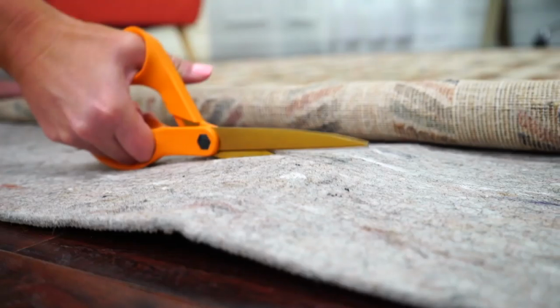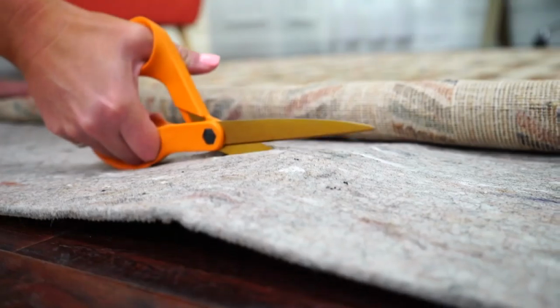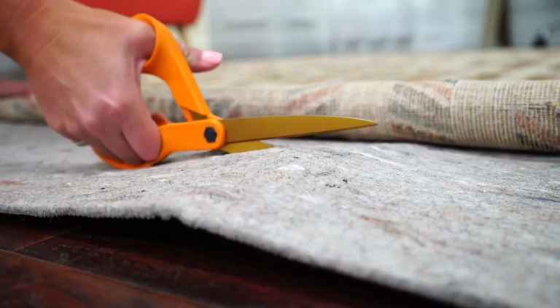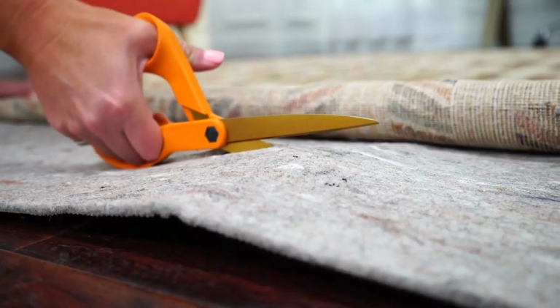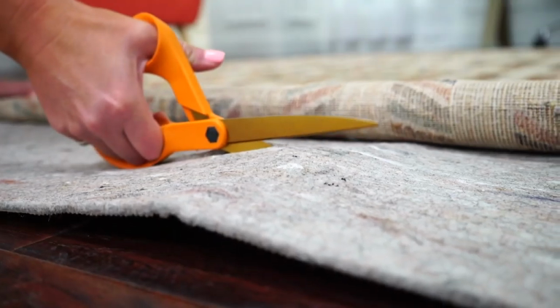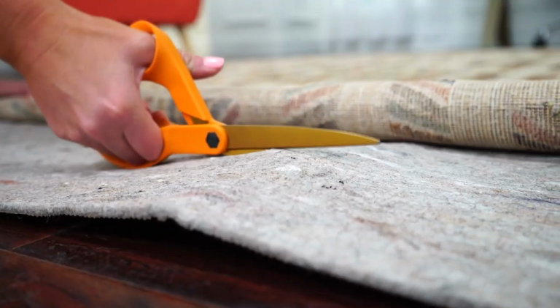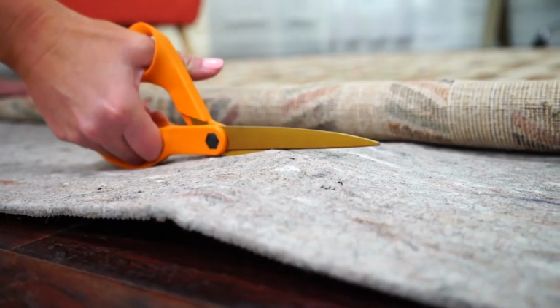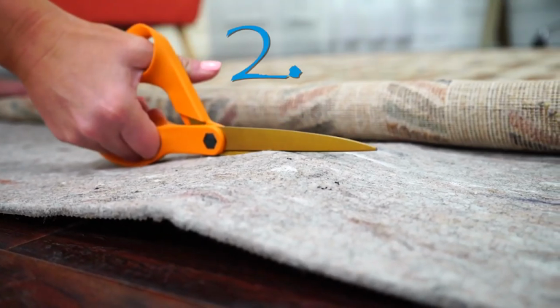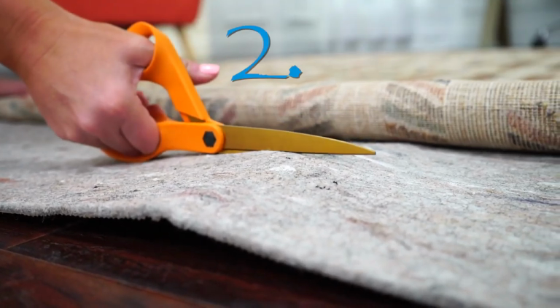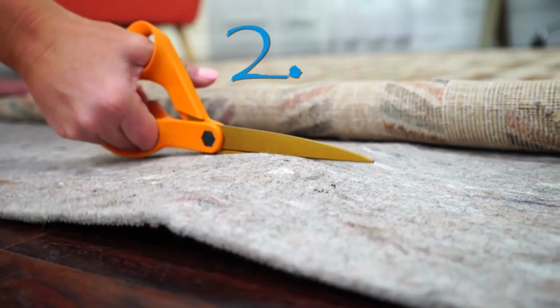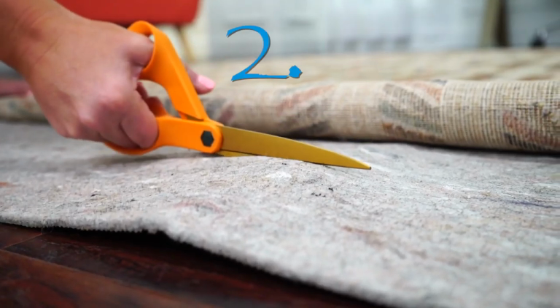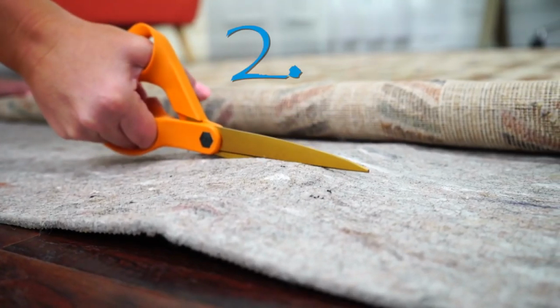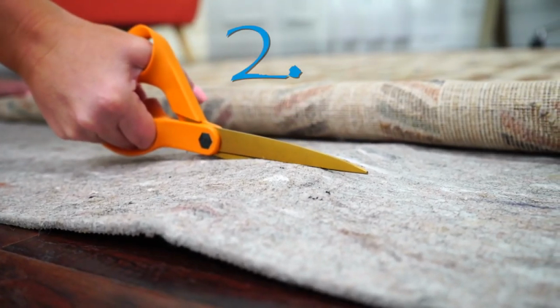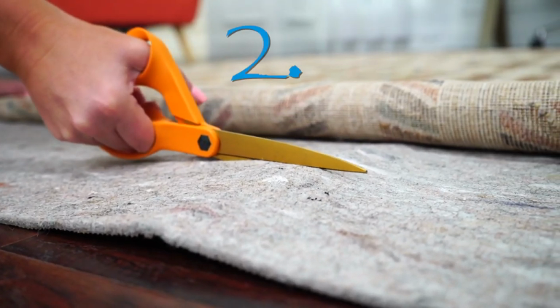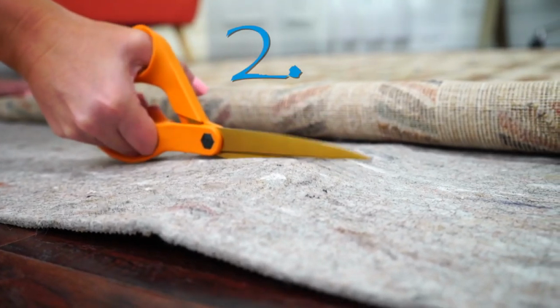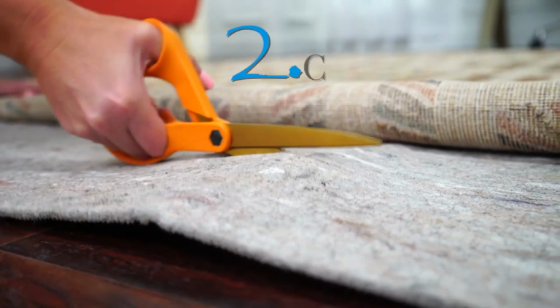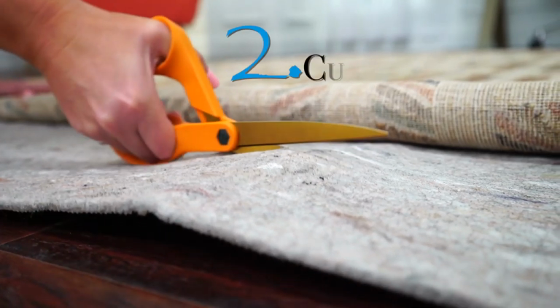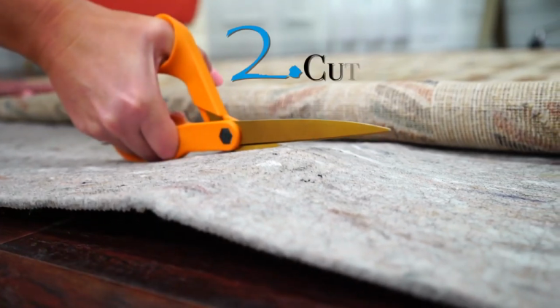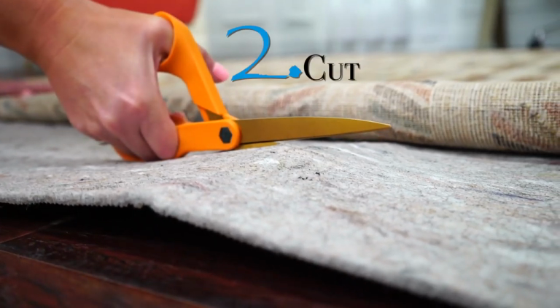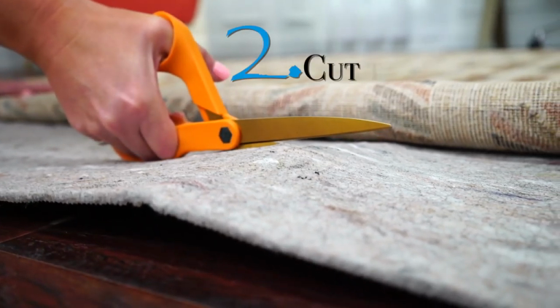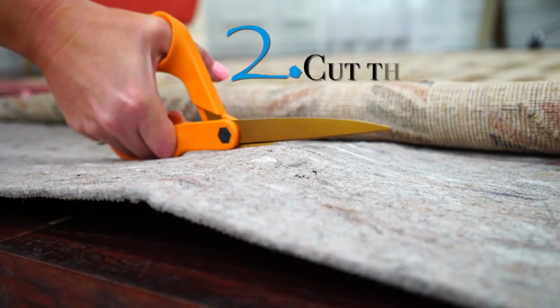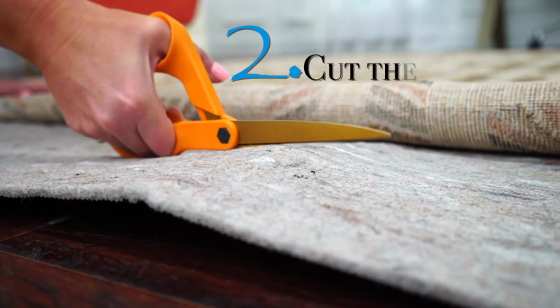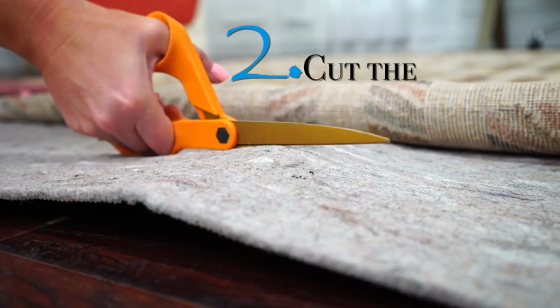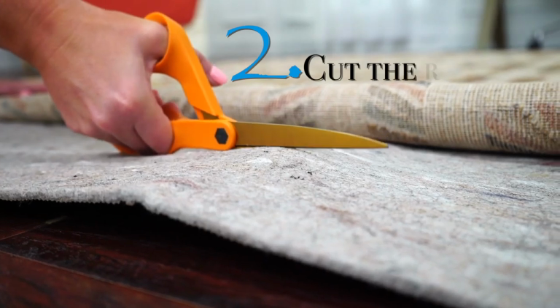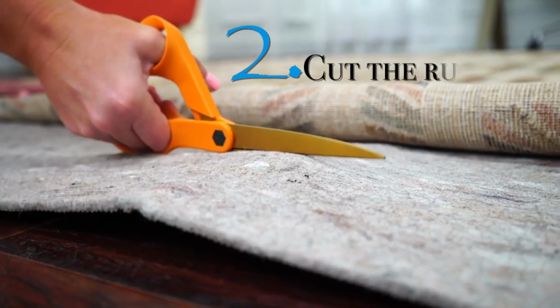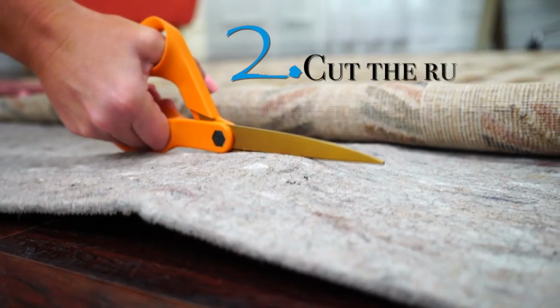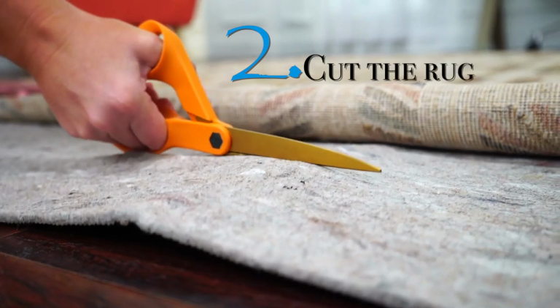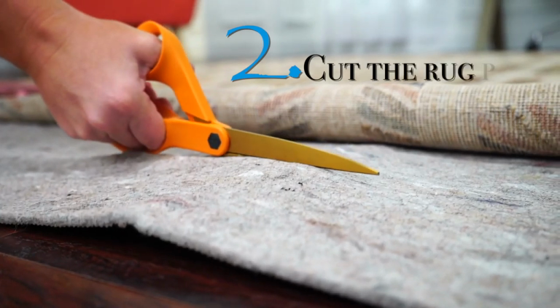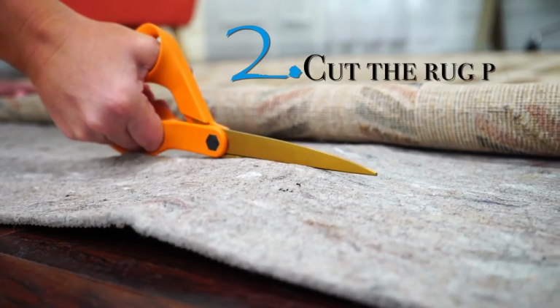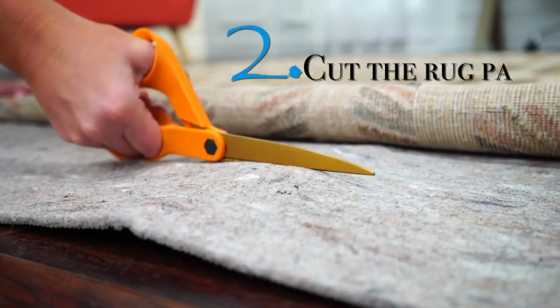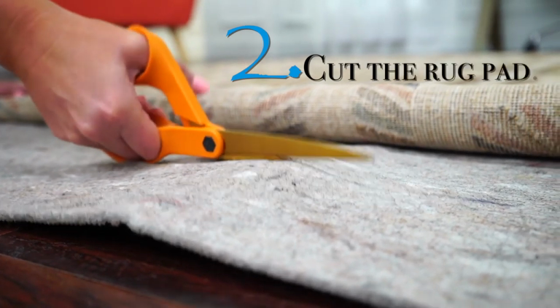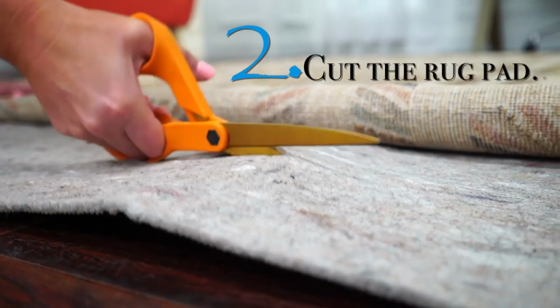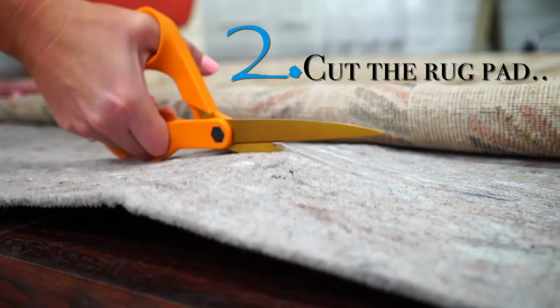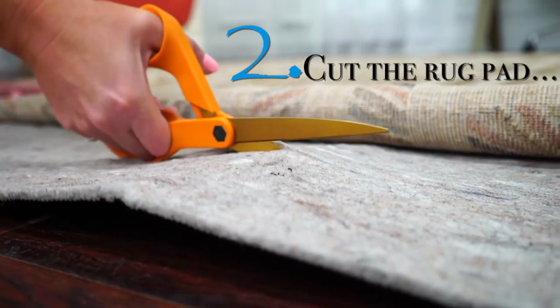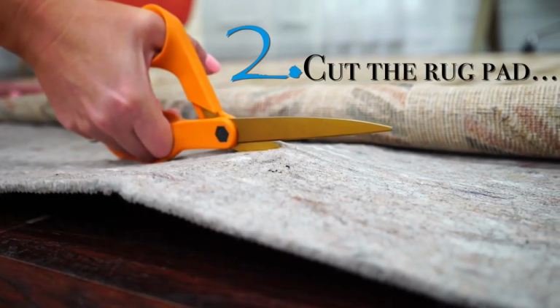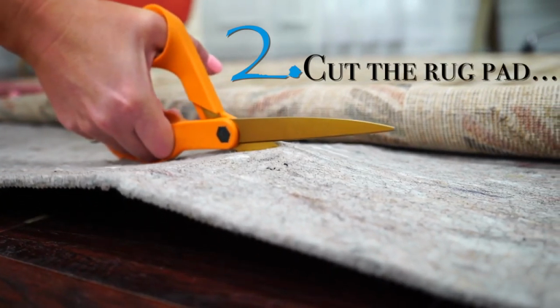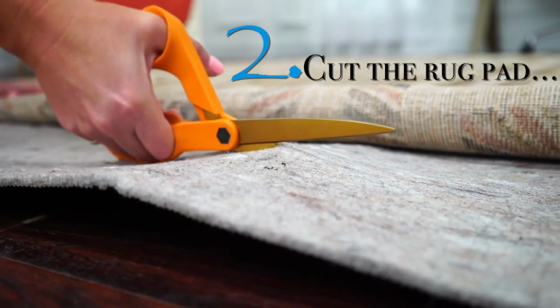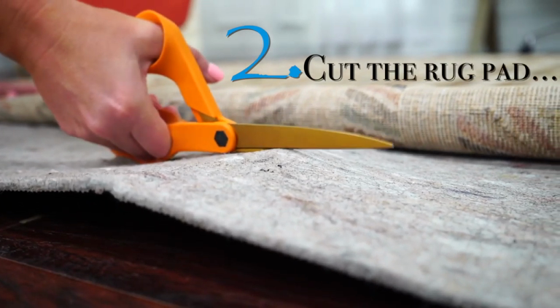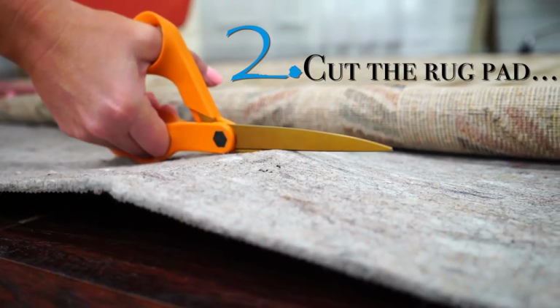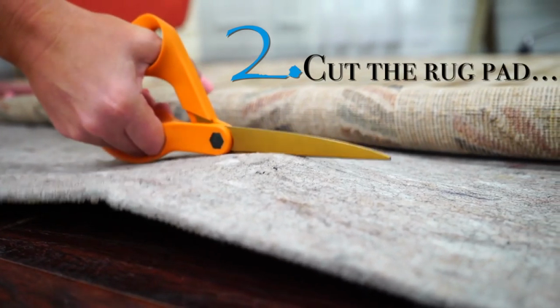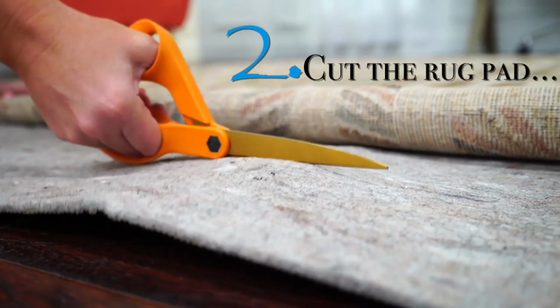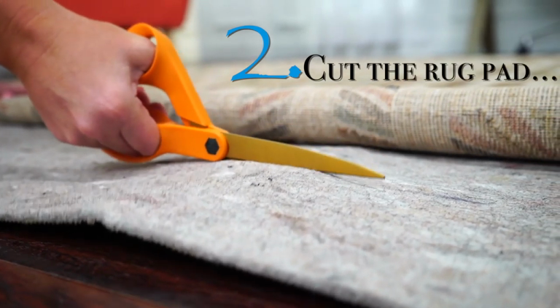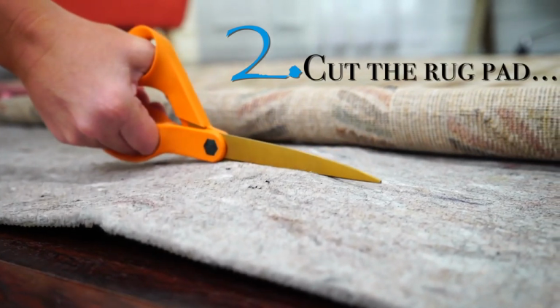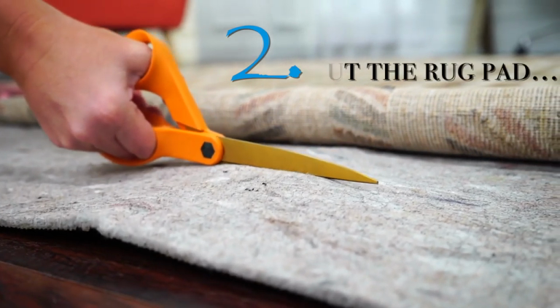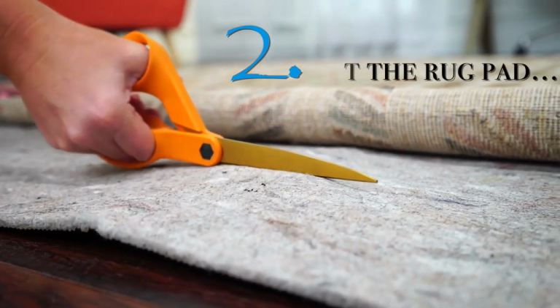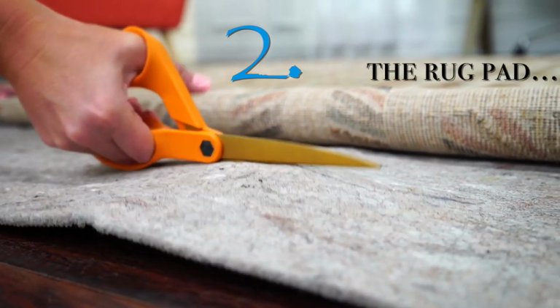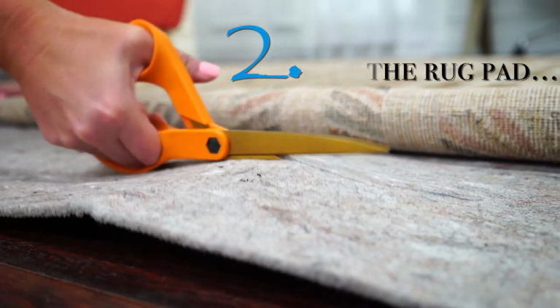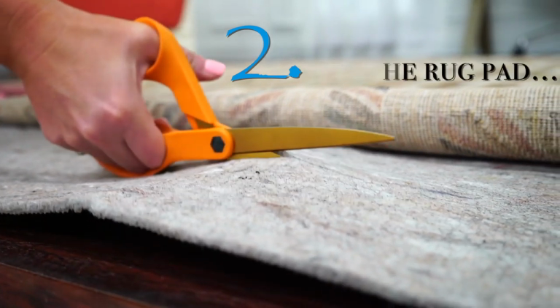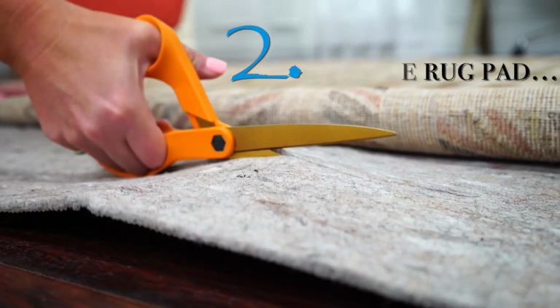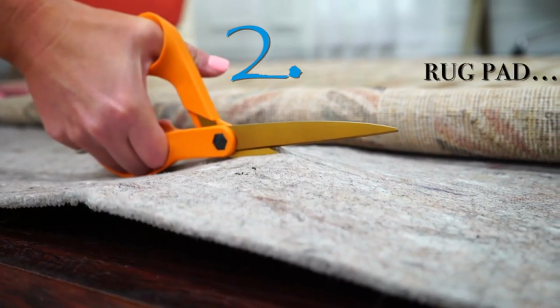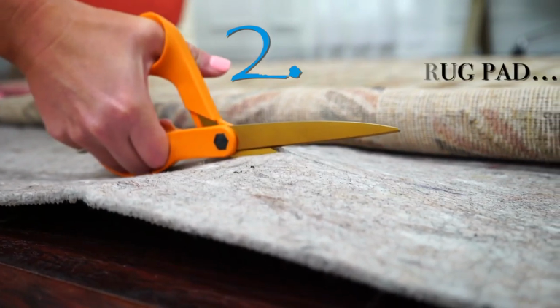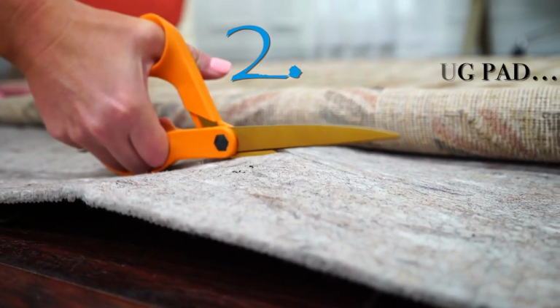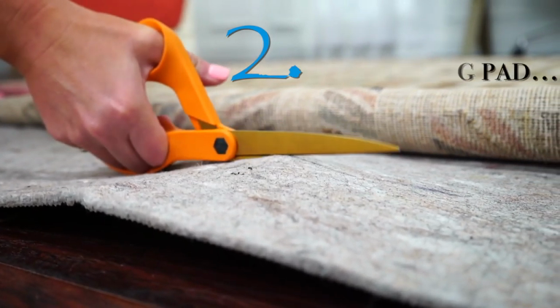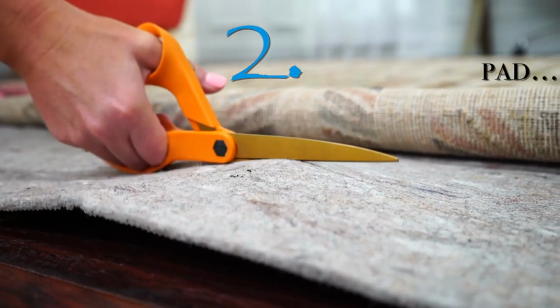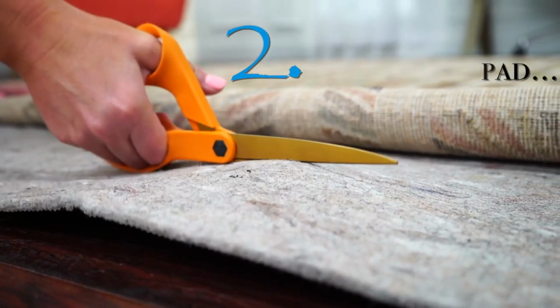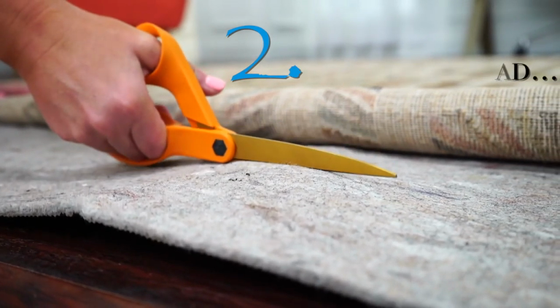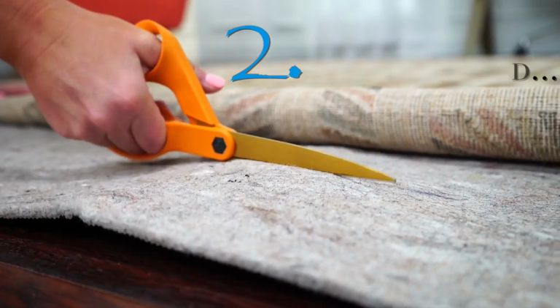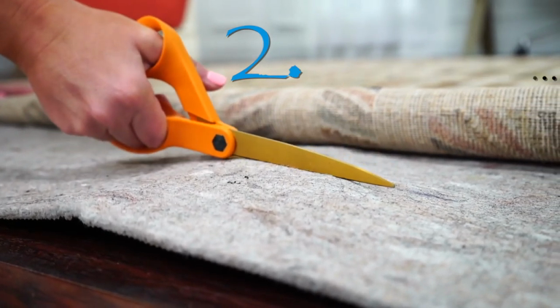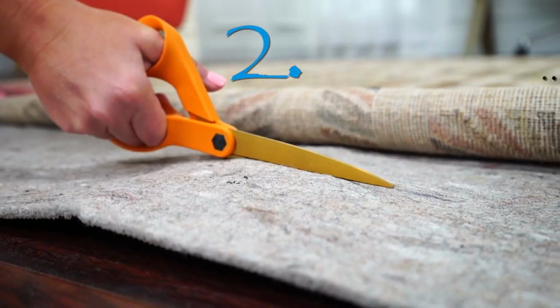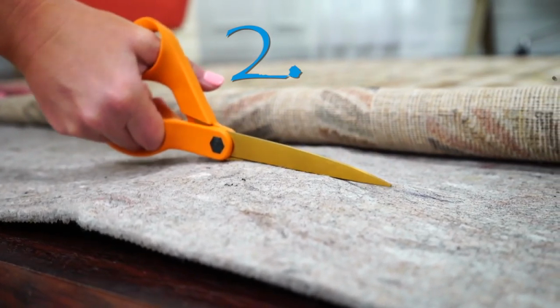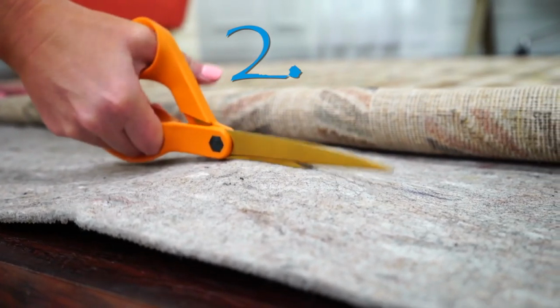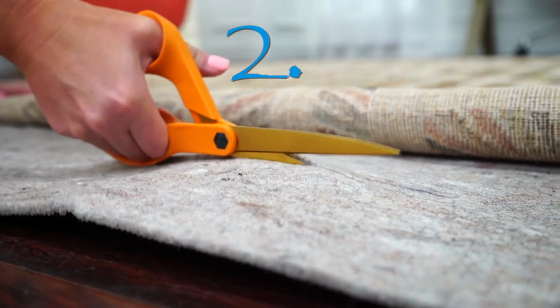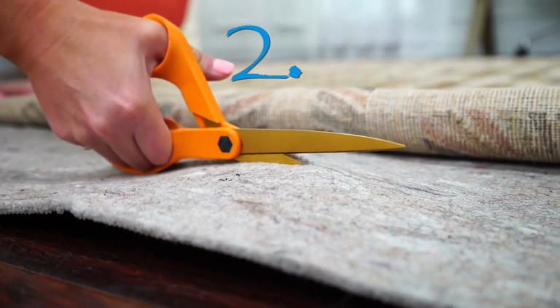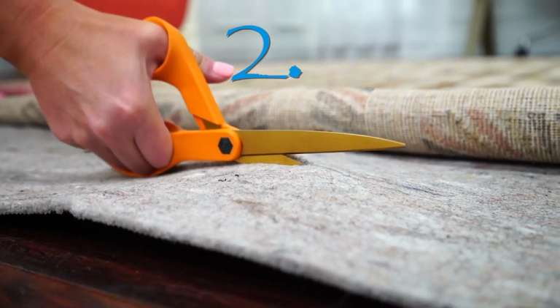Step 2: fold up the edge of the rug and using your scissors cut 2 to 3 inches inside the edge of the rug.